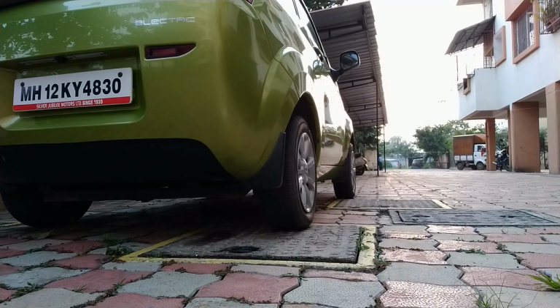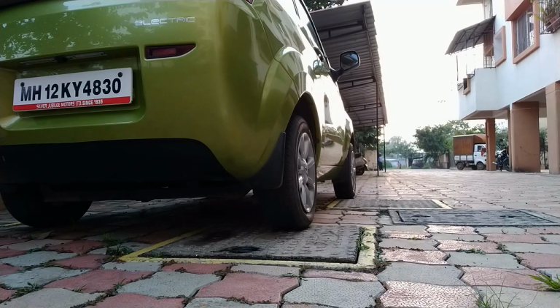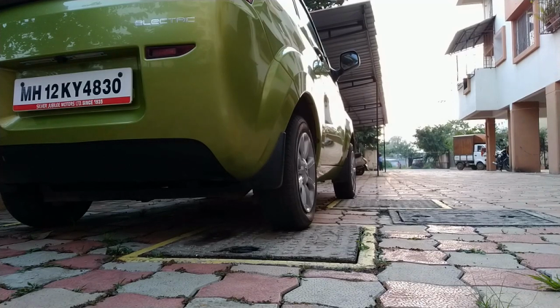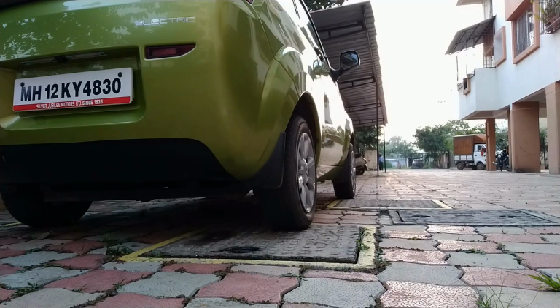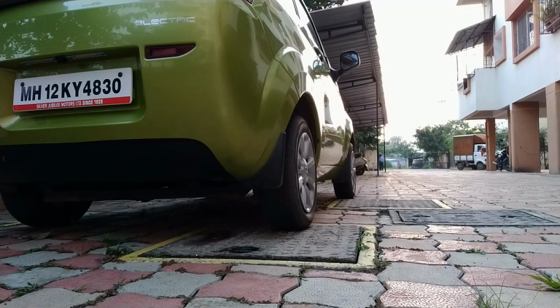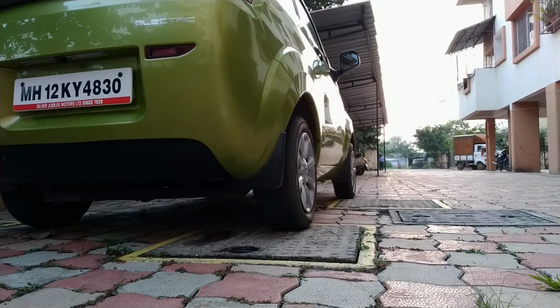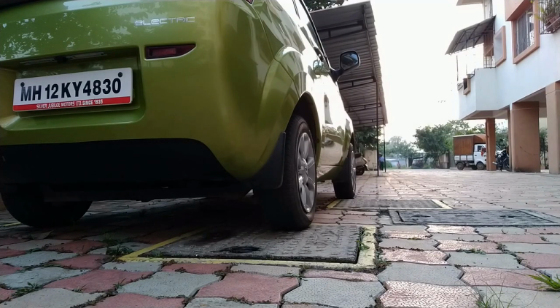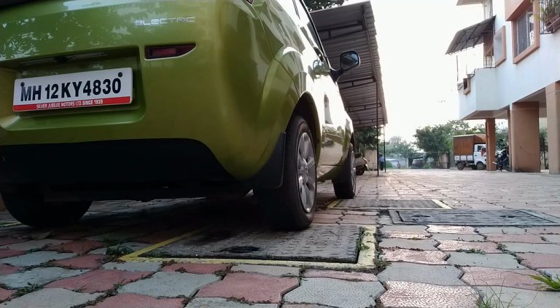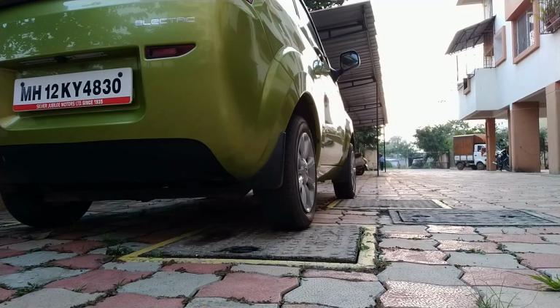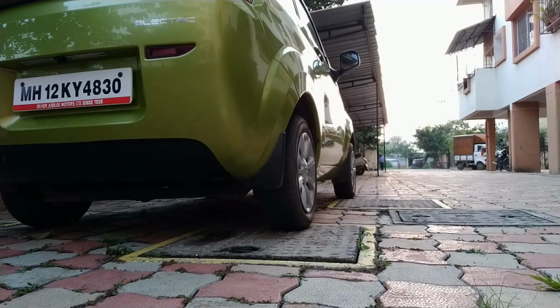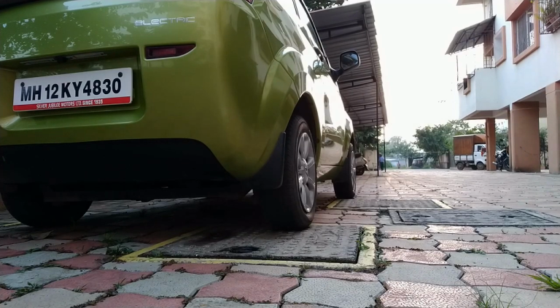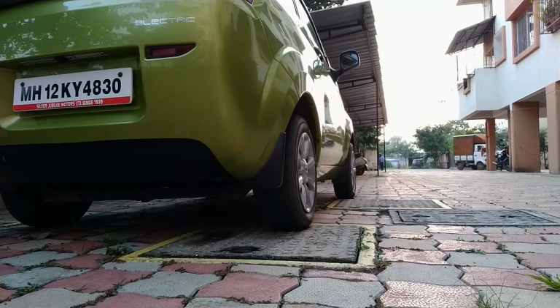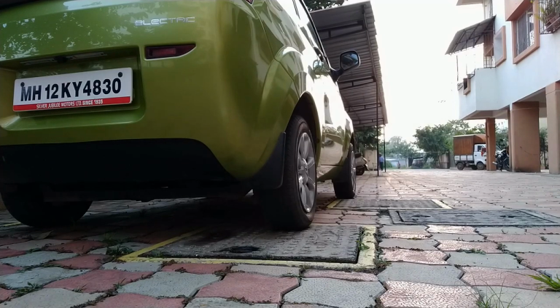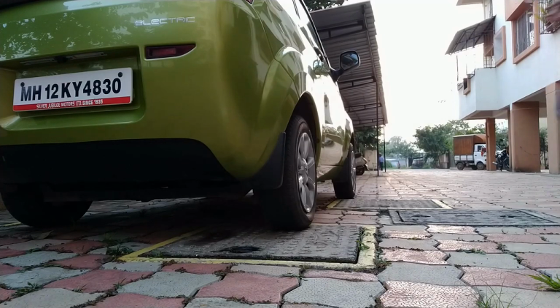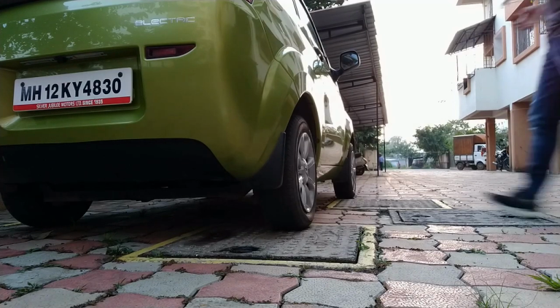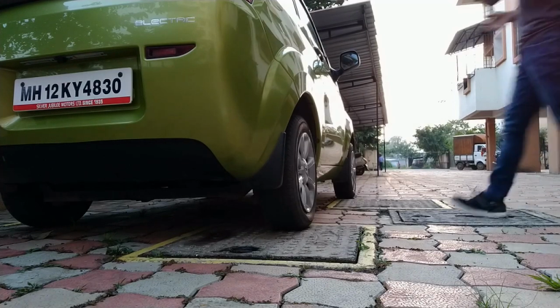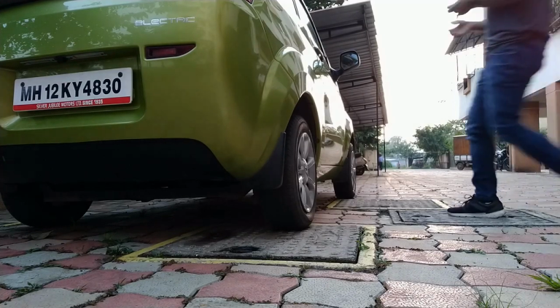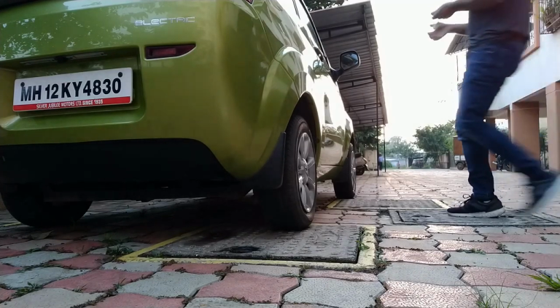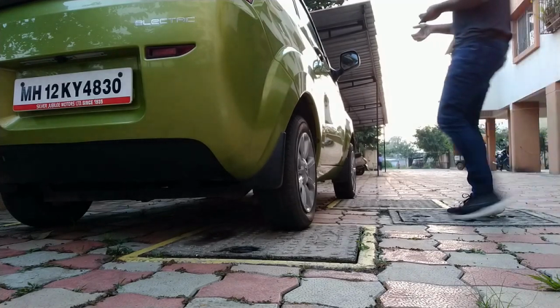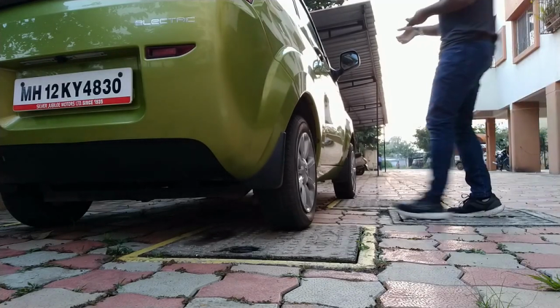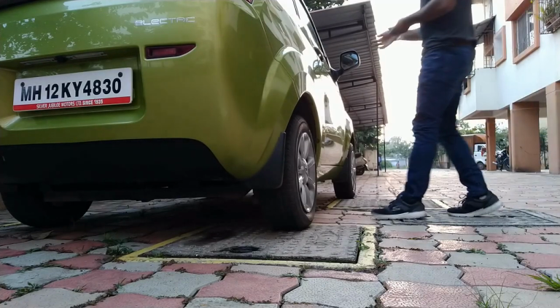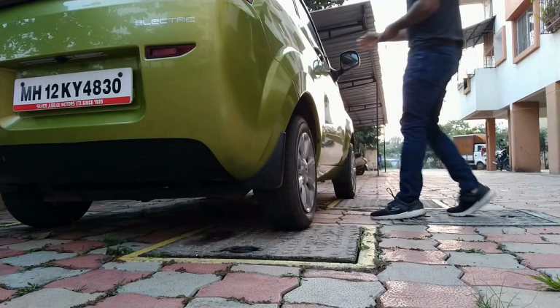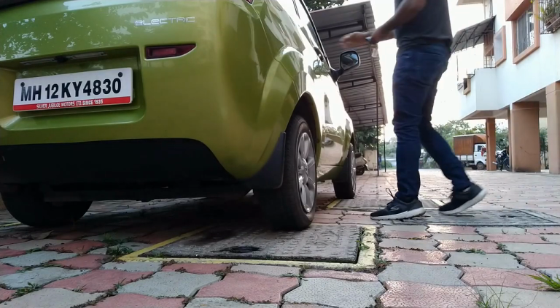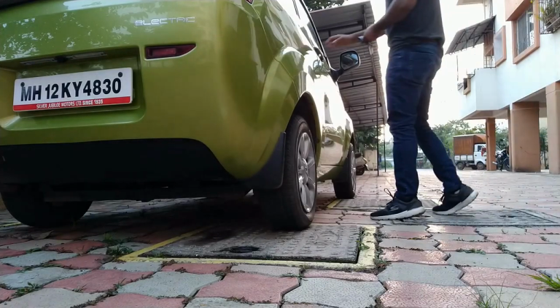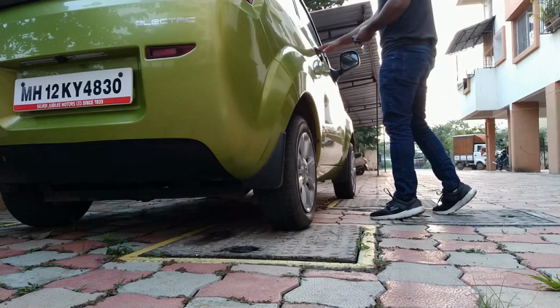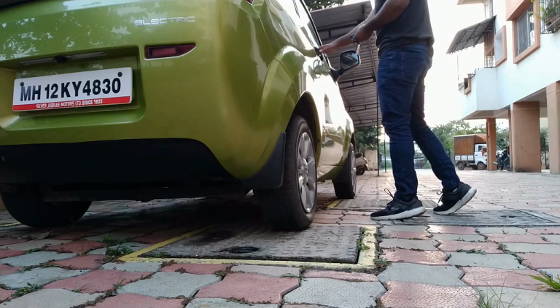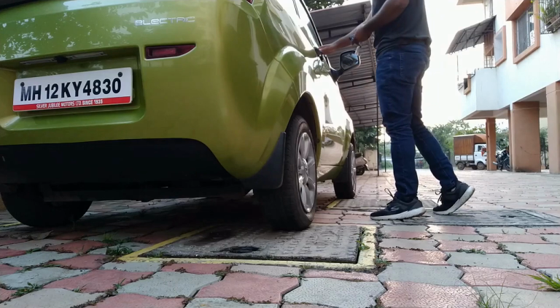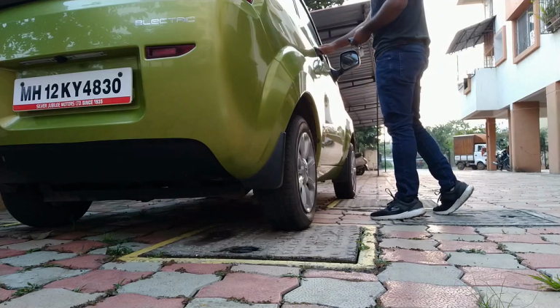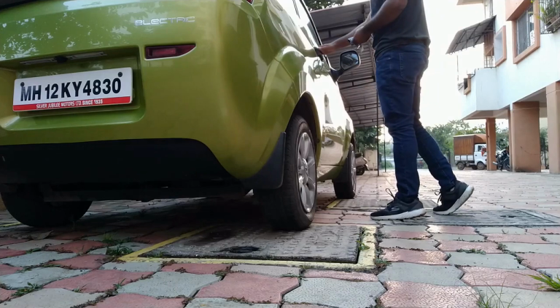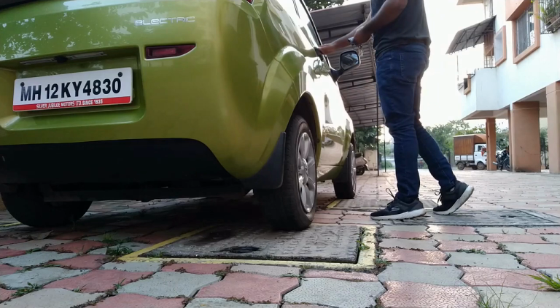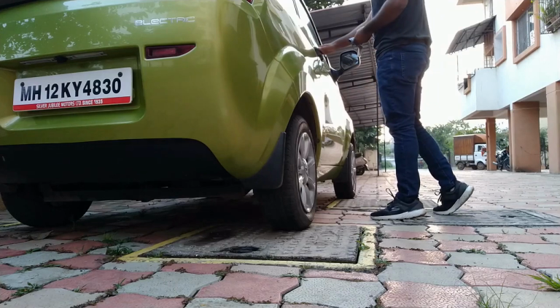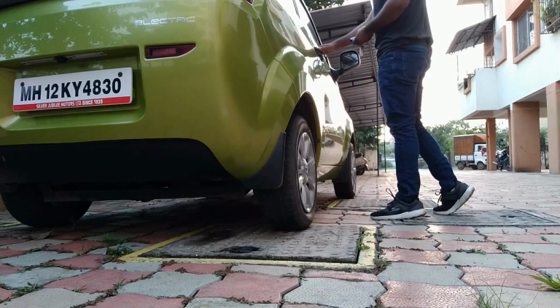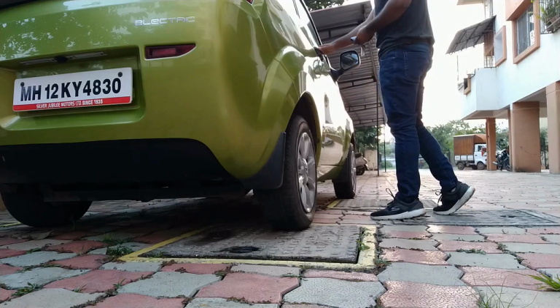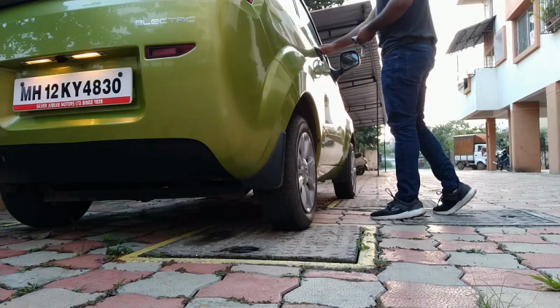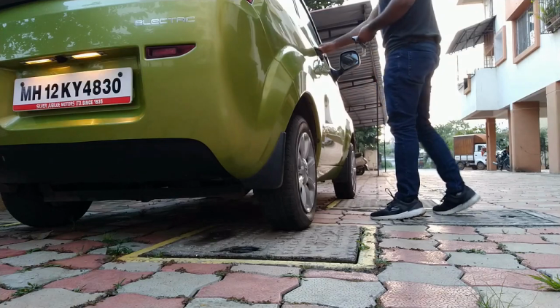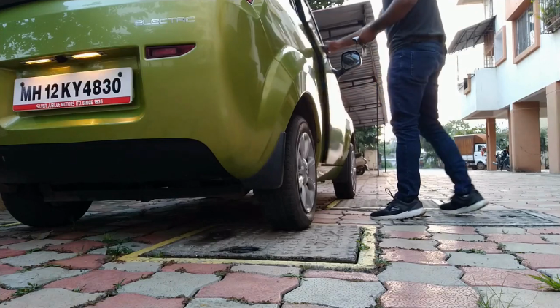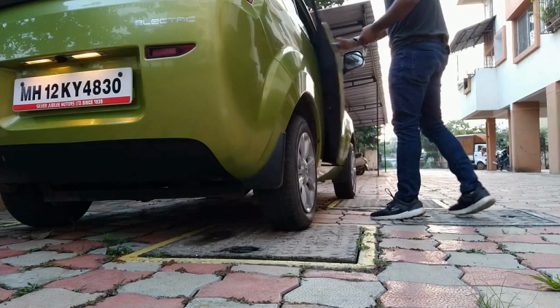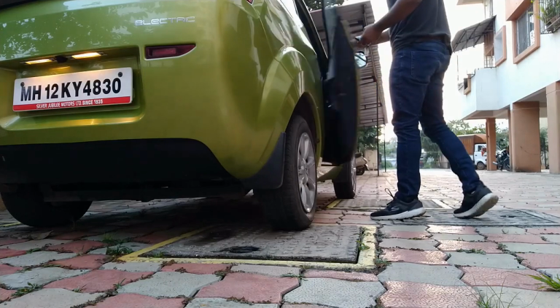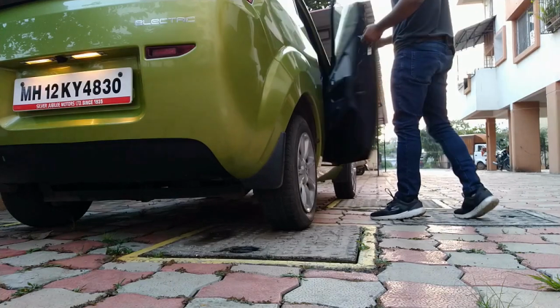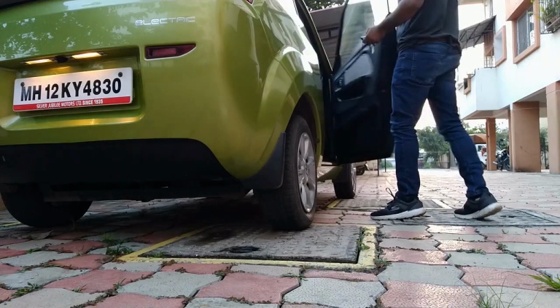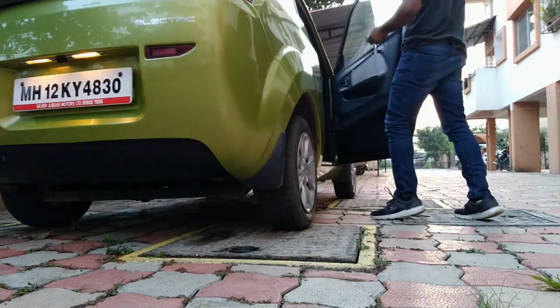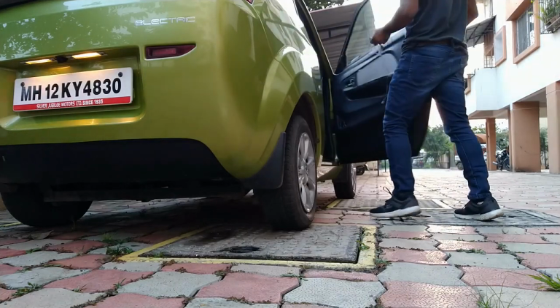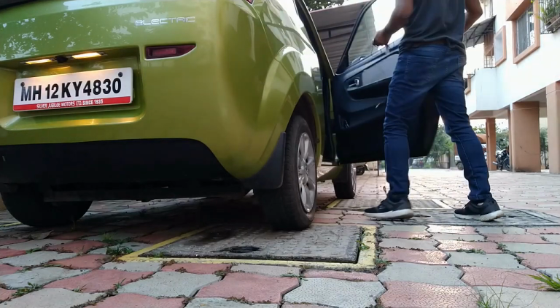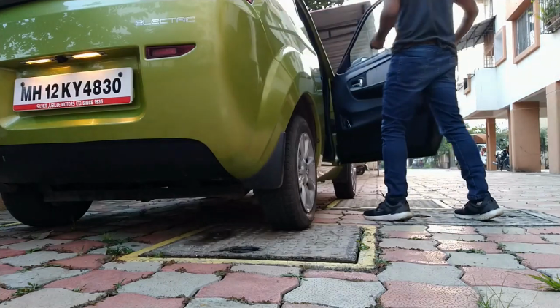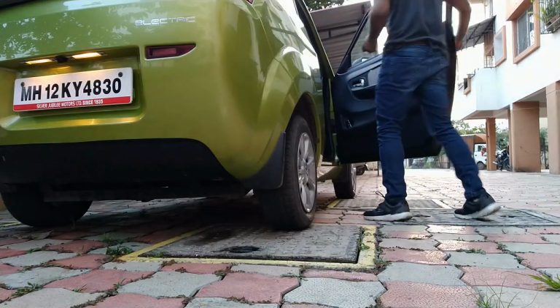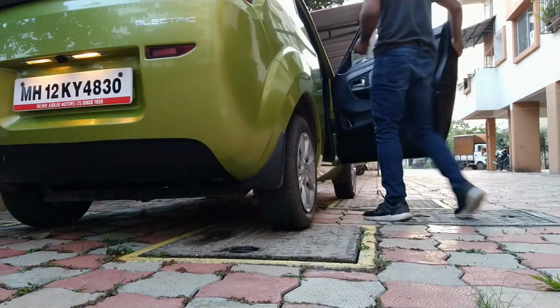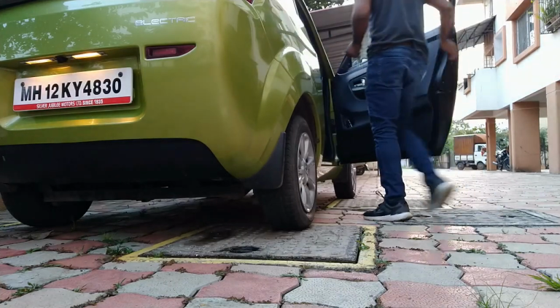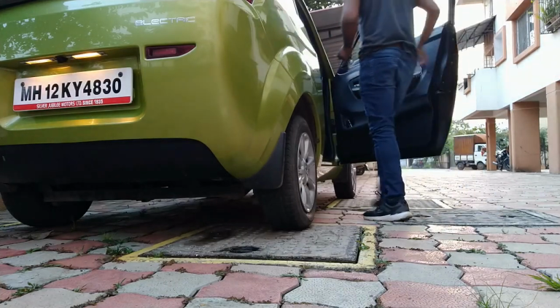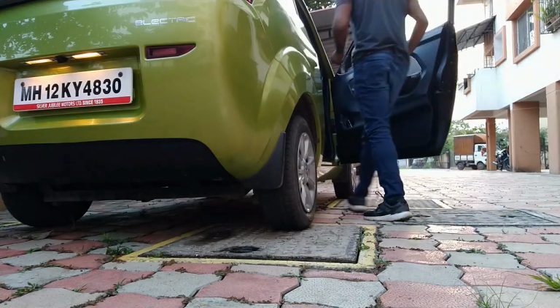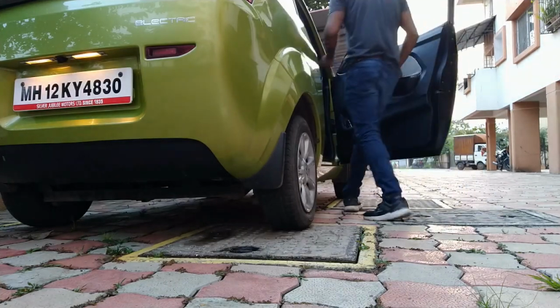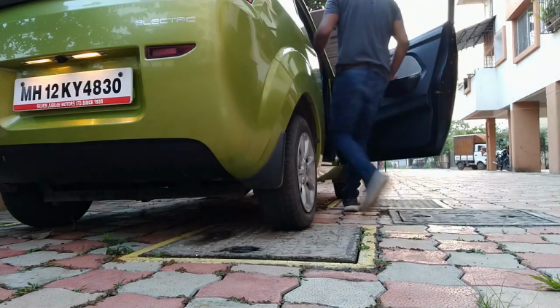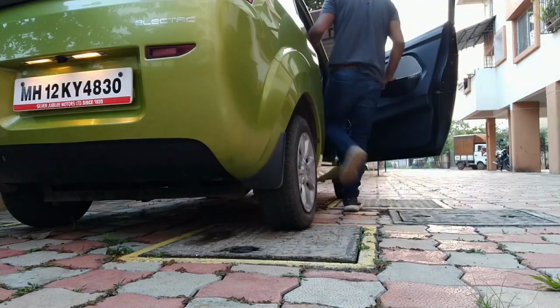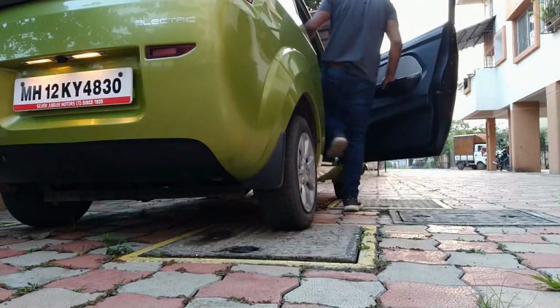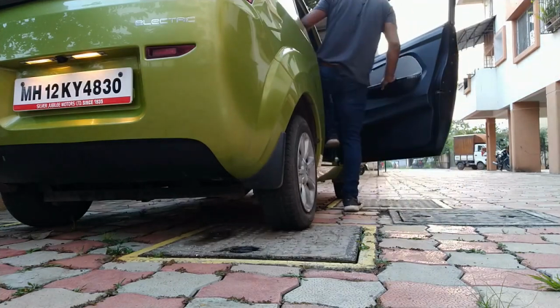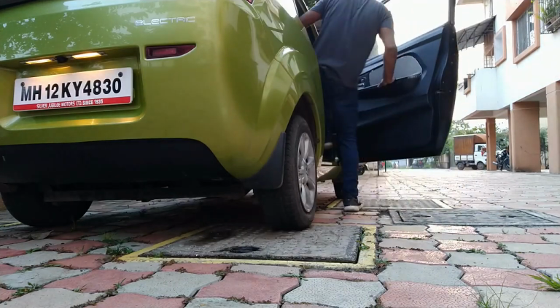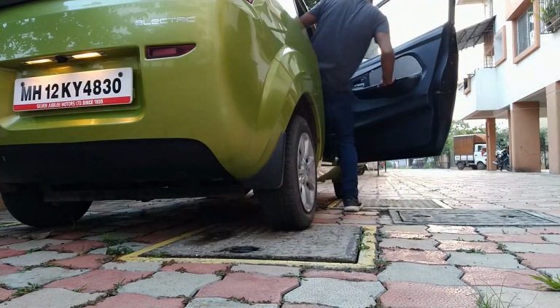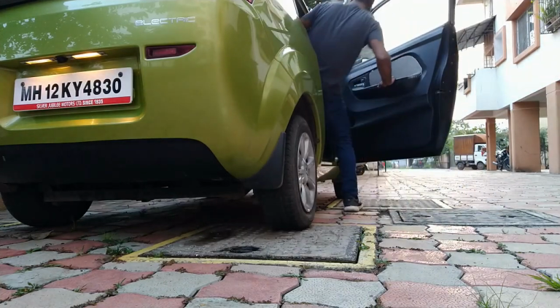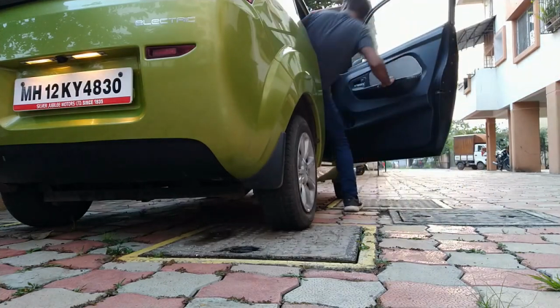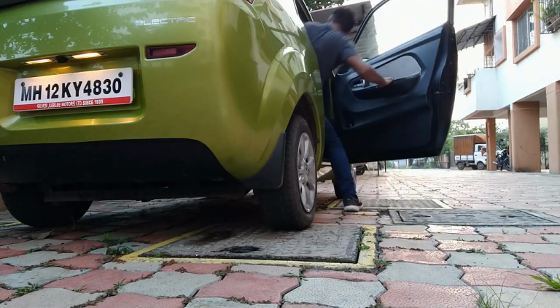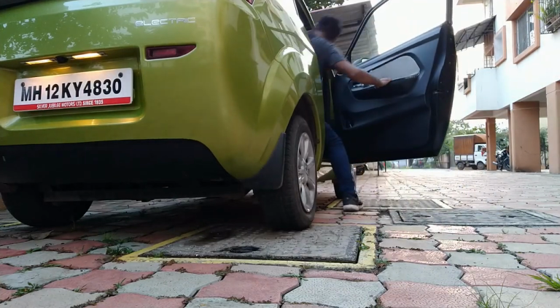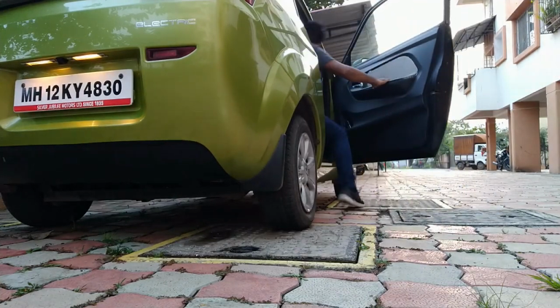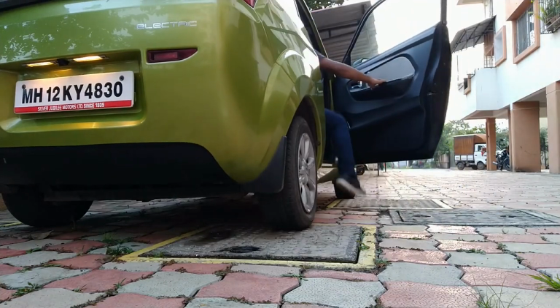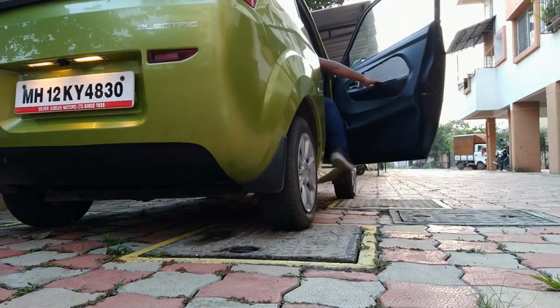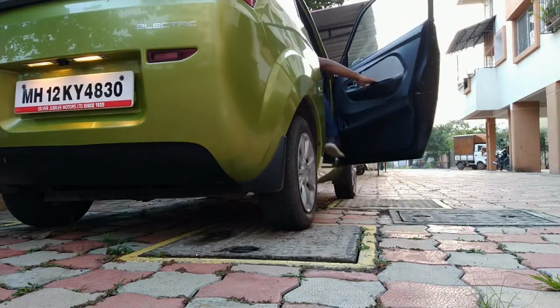Hello friends, my name is Vinay and today we are going to see how to charge the Mahindra Reva ETO.